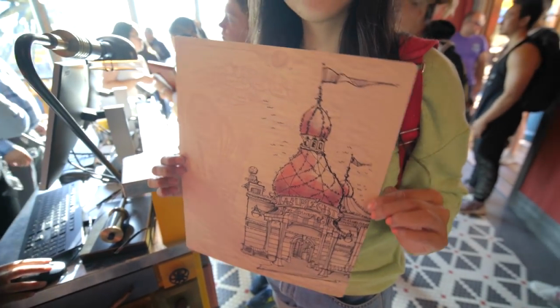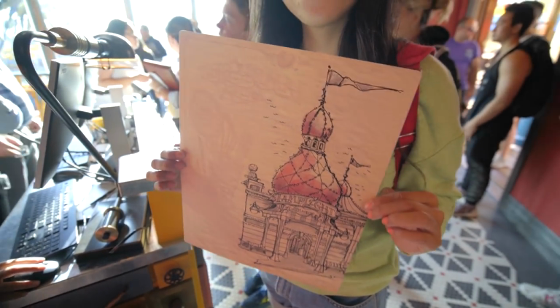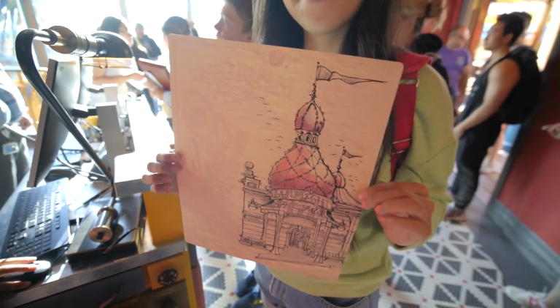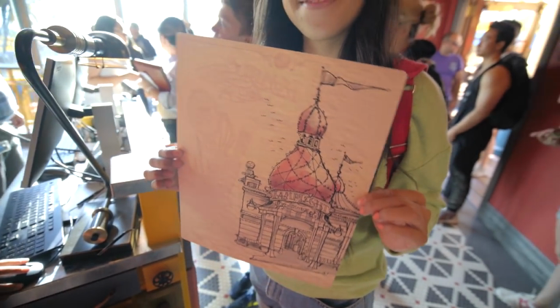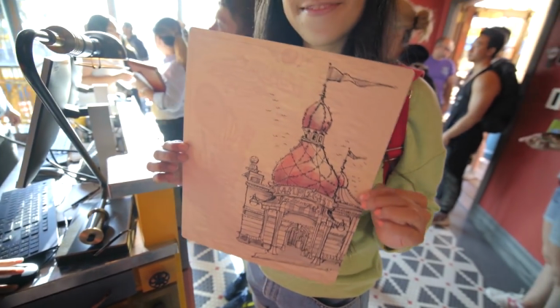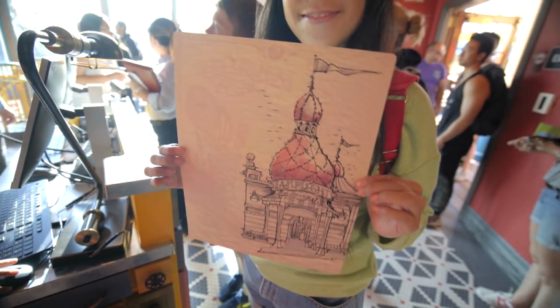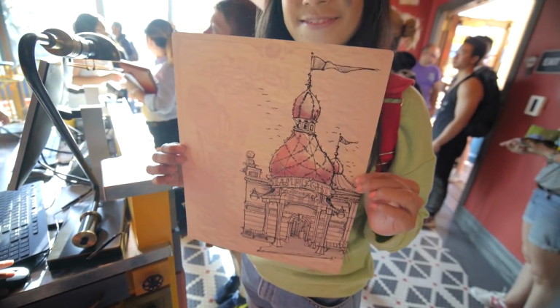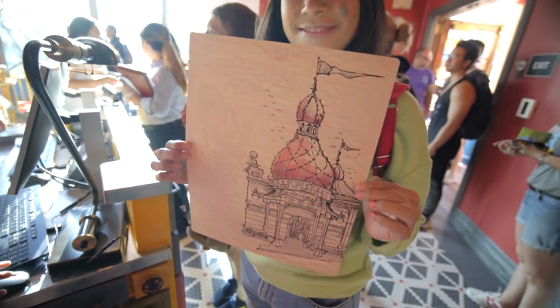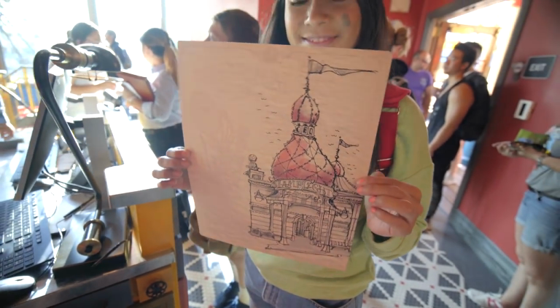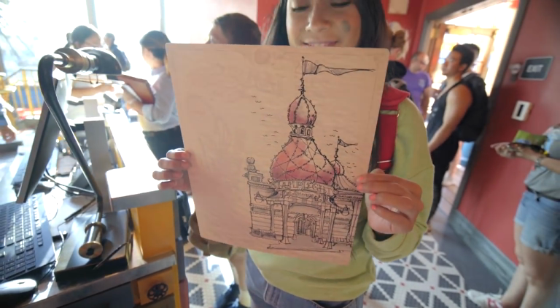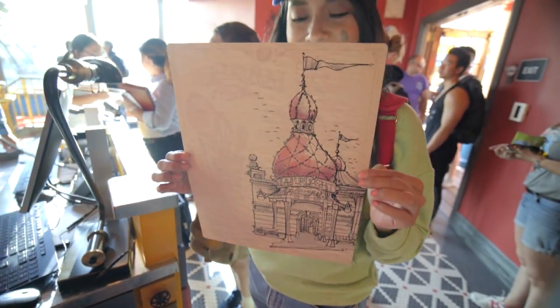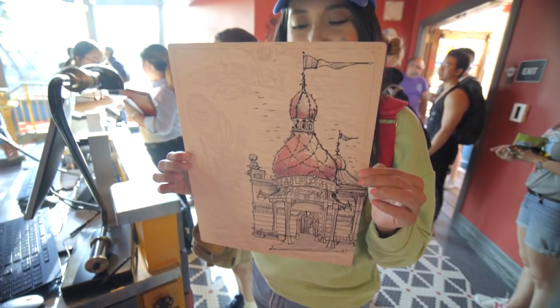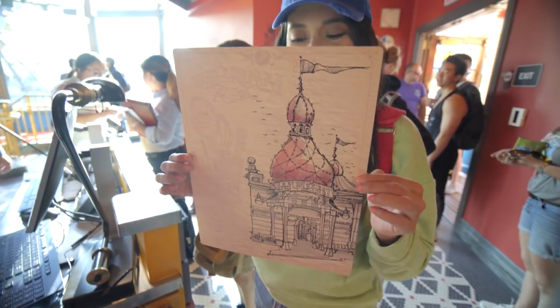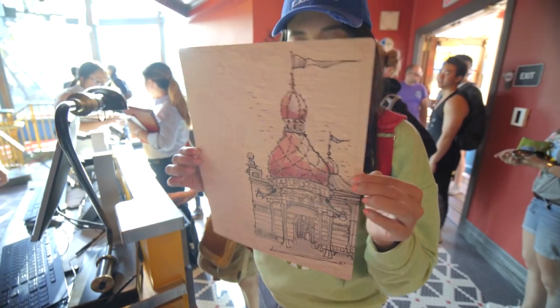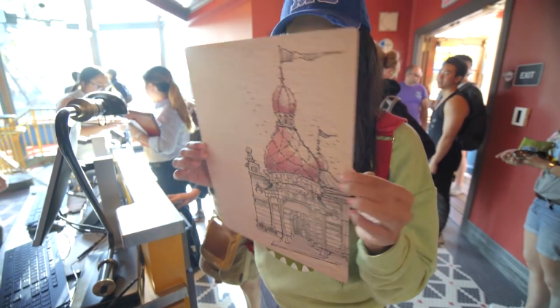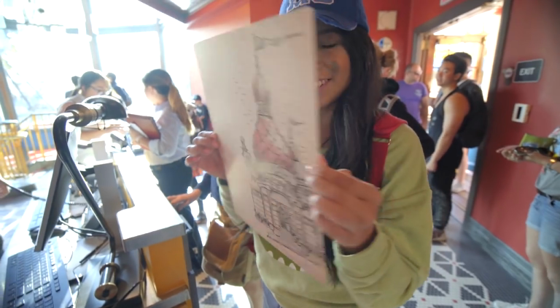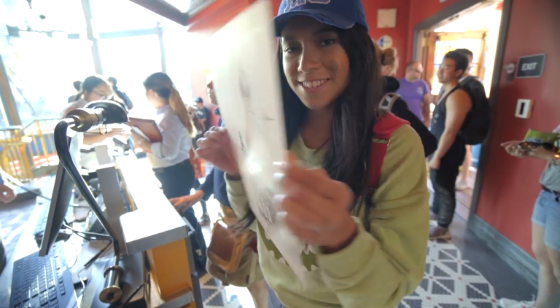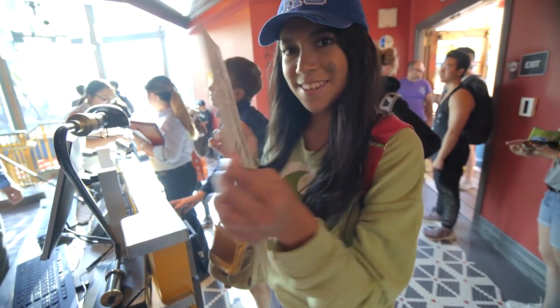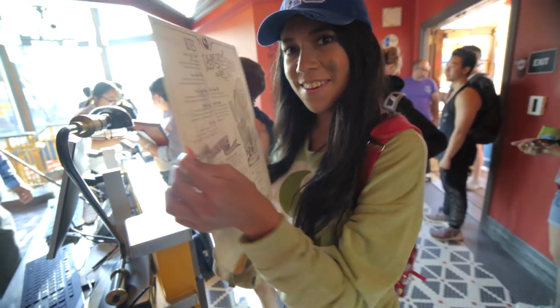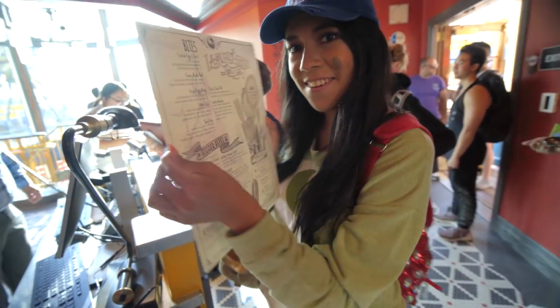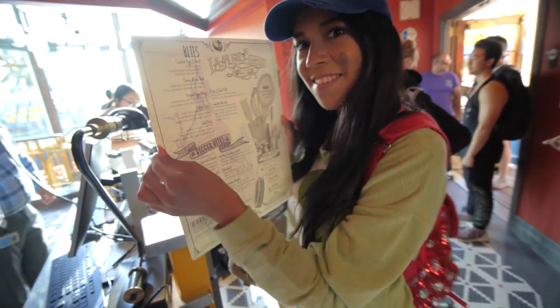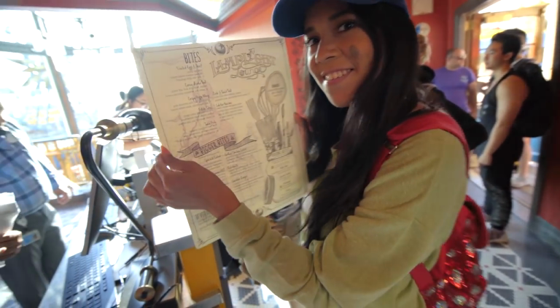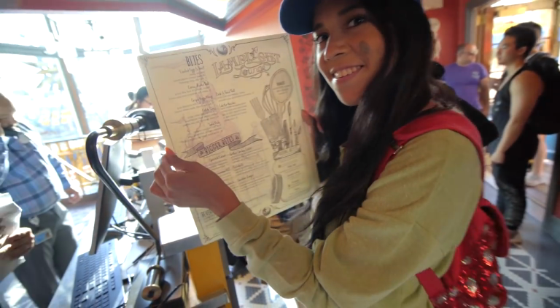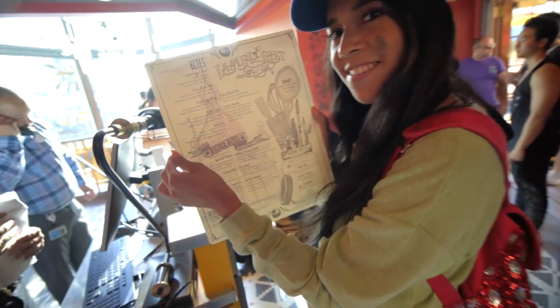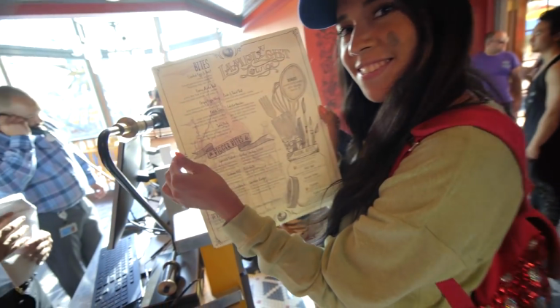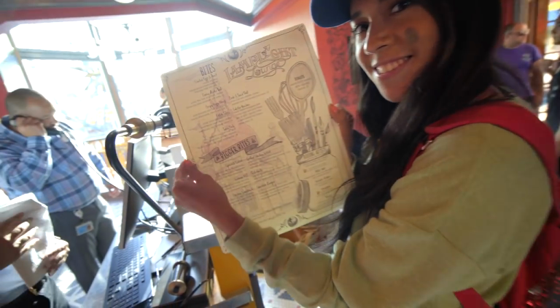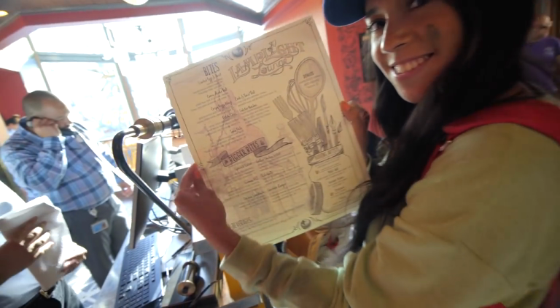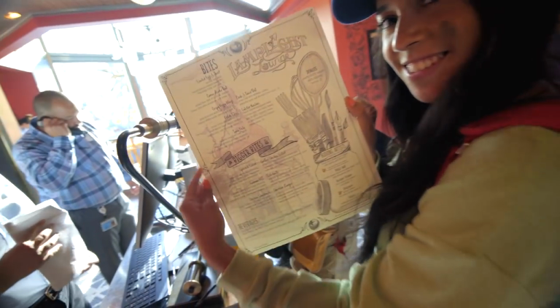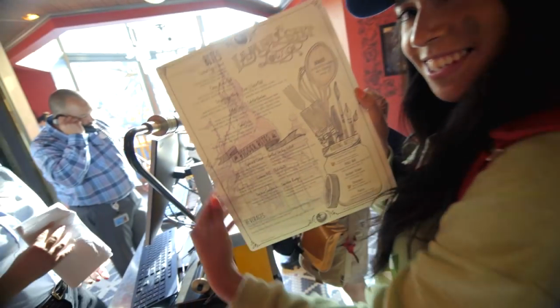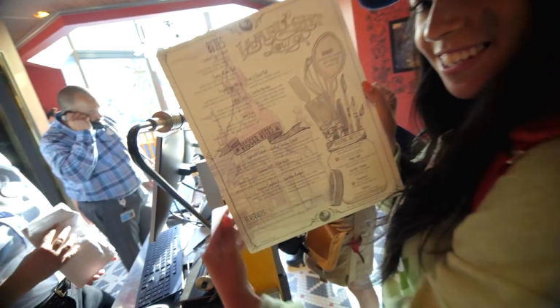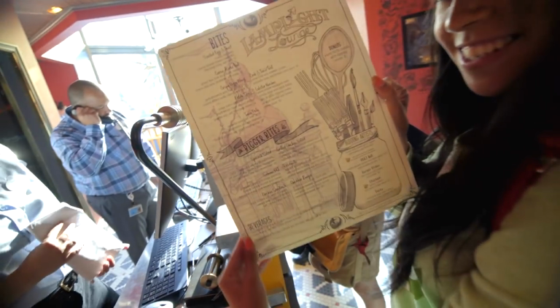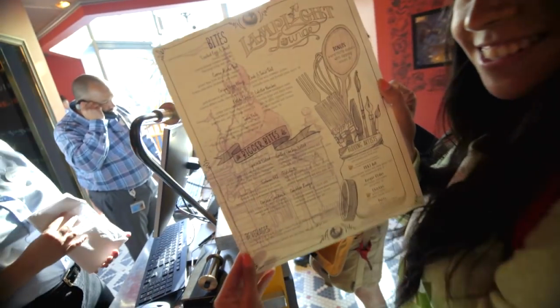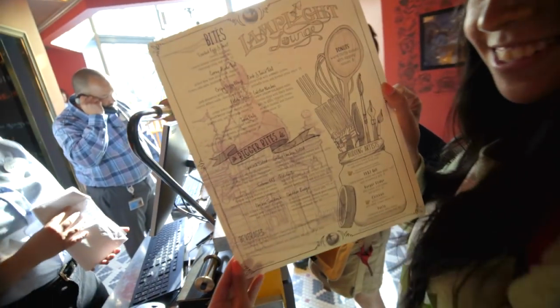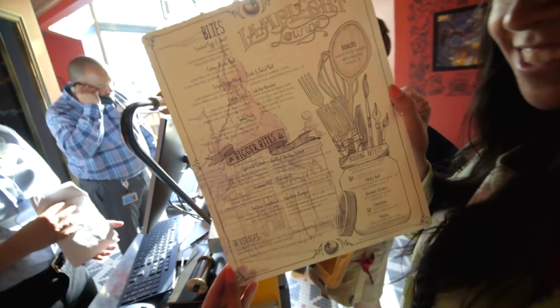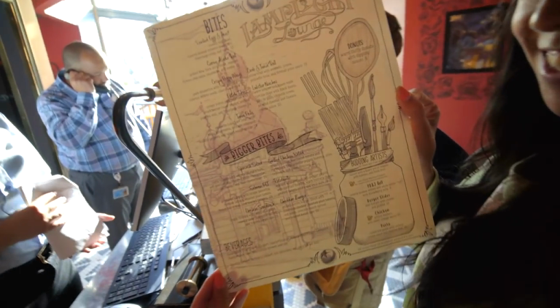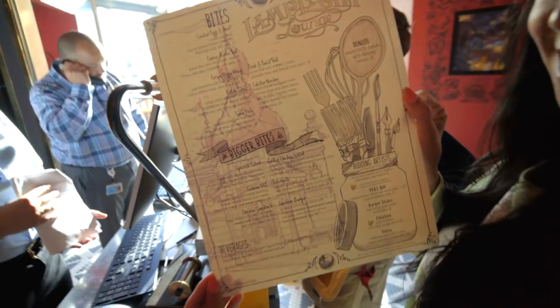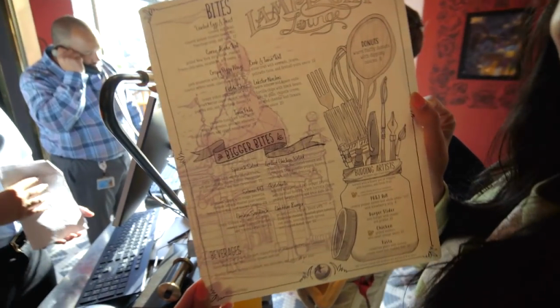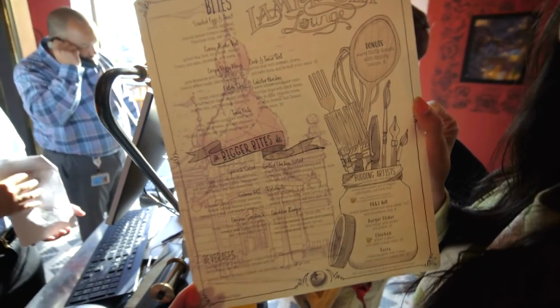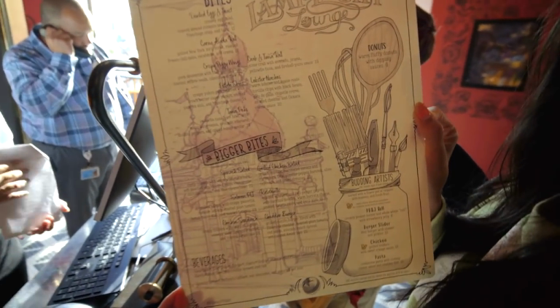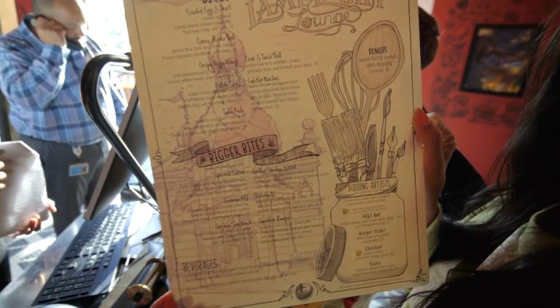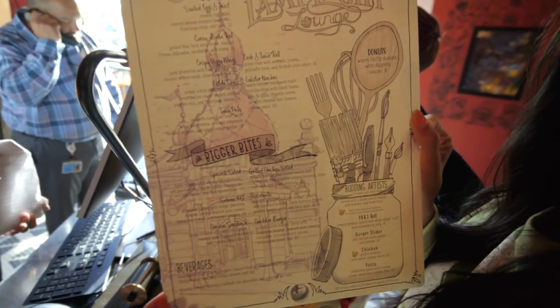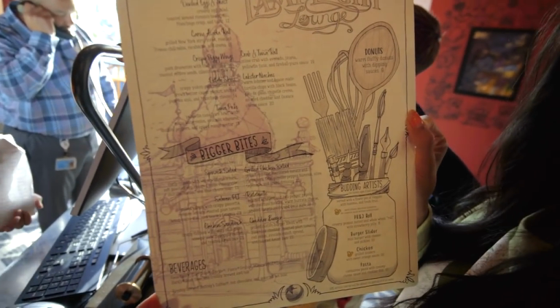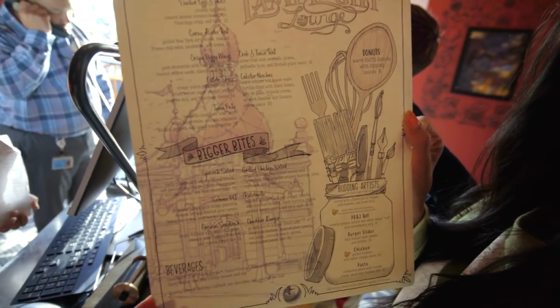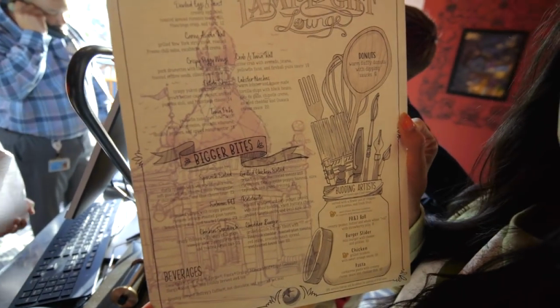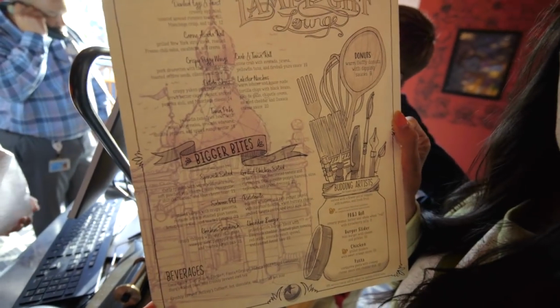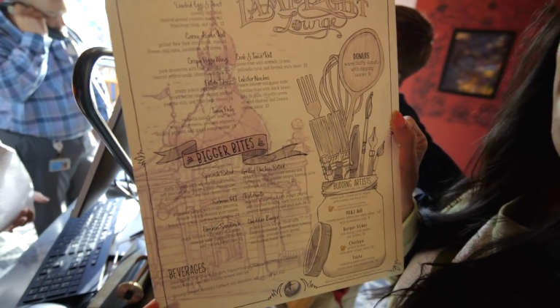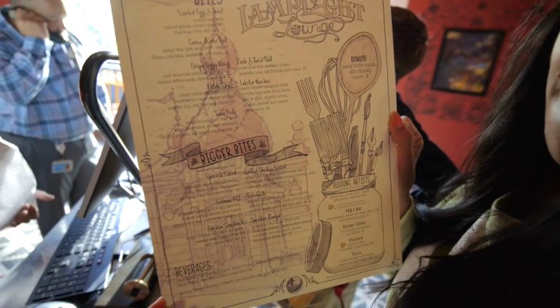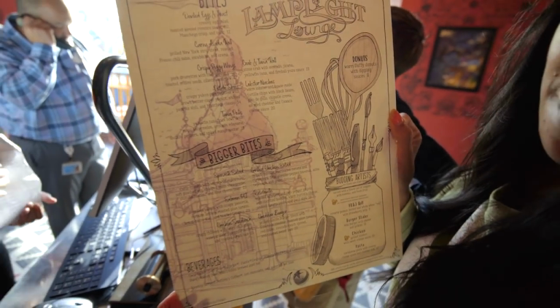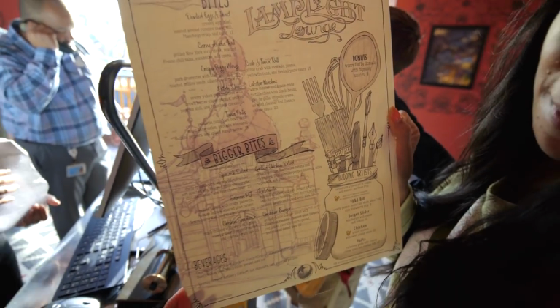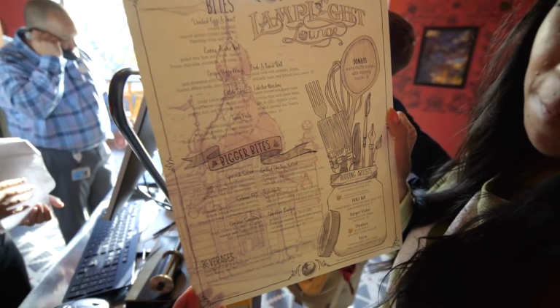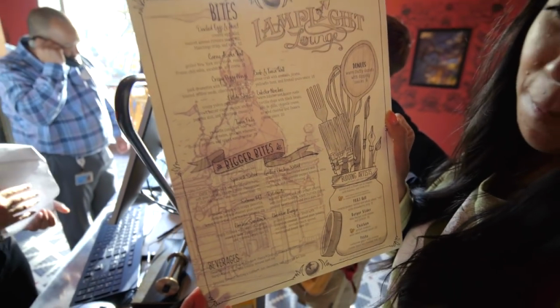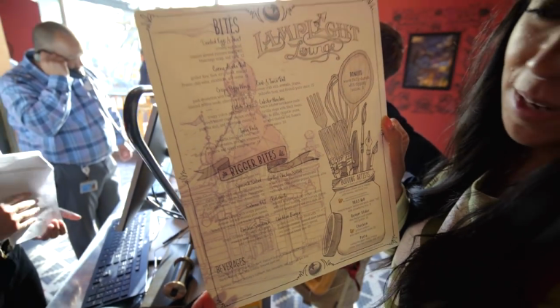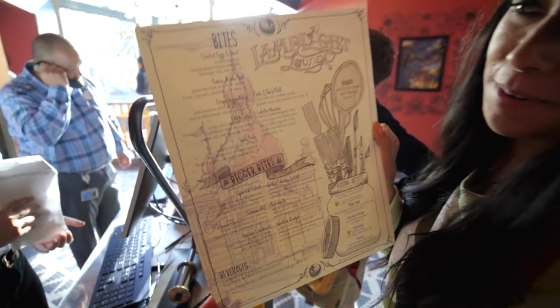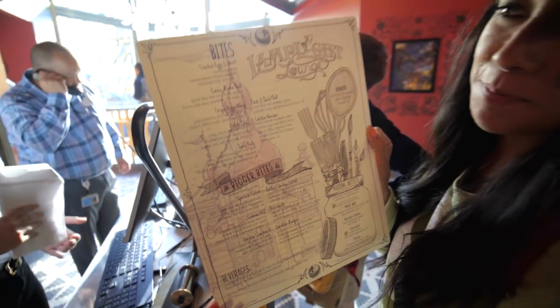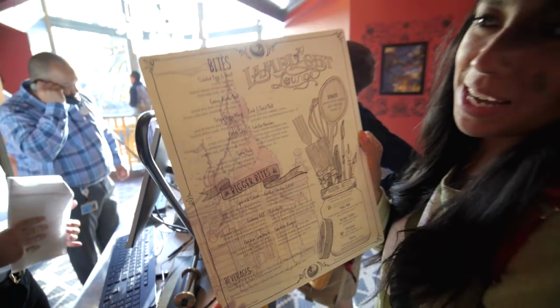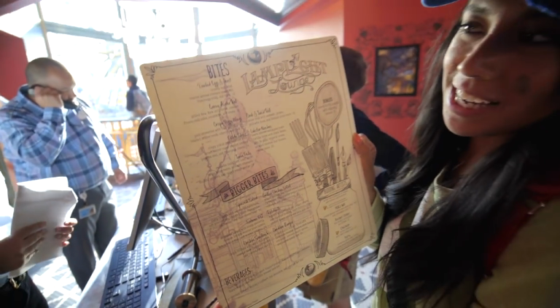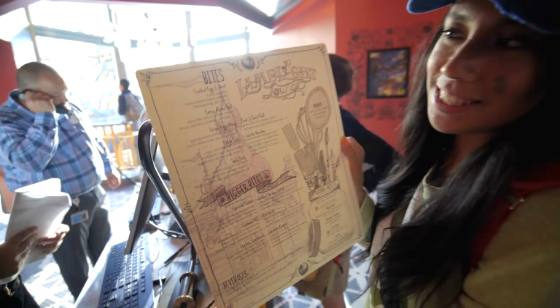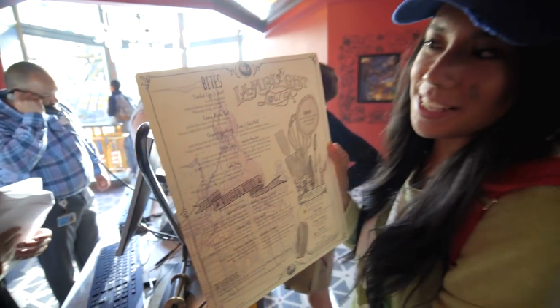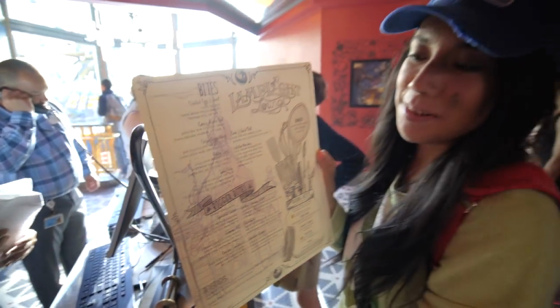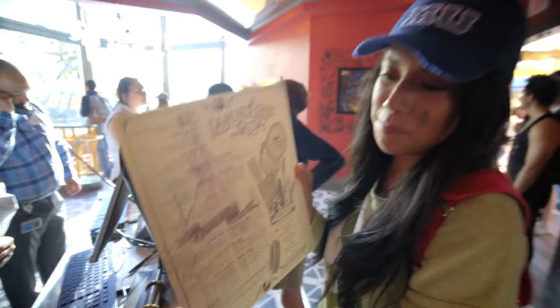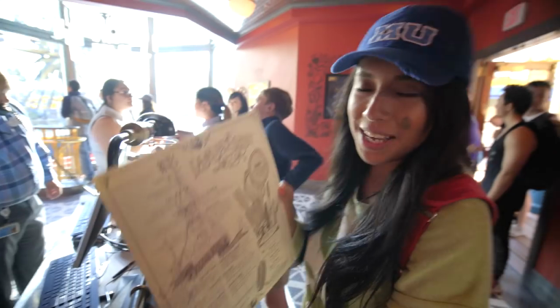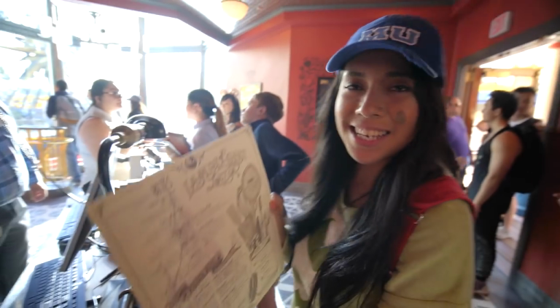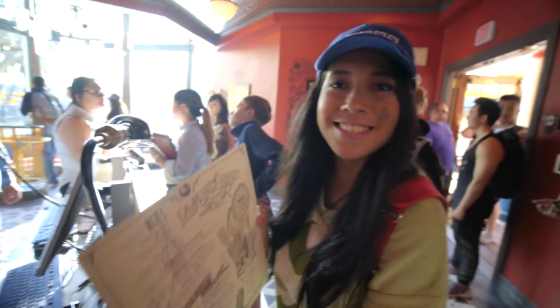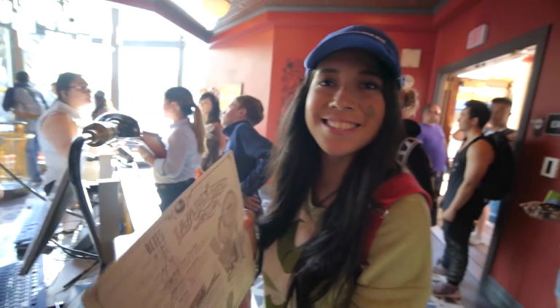It's a fancy new menu, huh? Yeah! Bigger bites and bites!